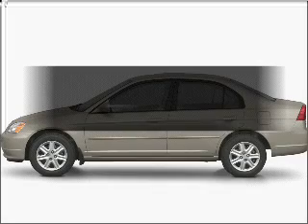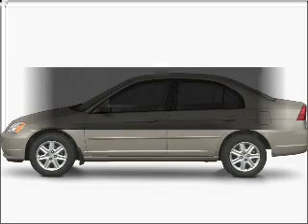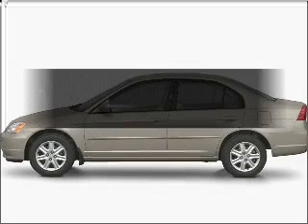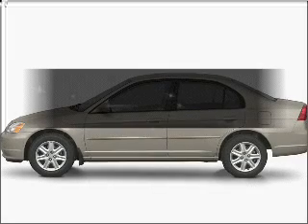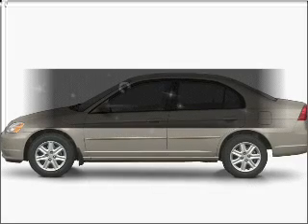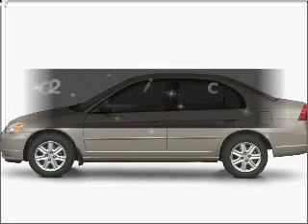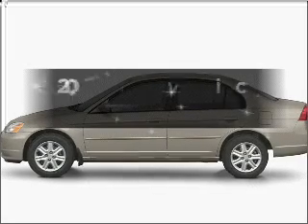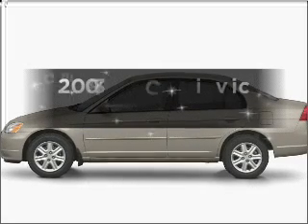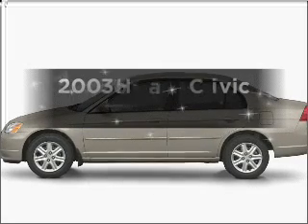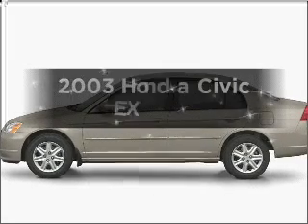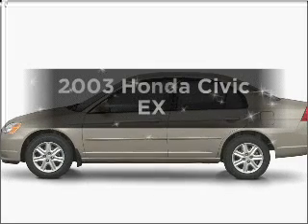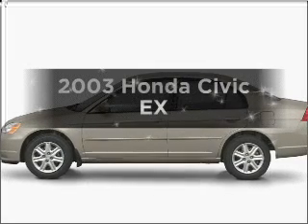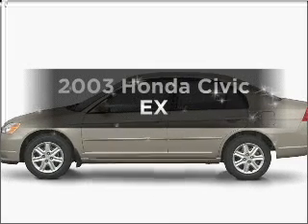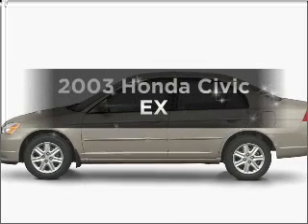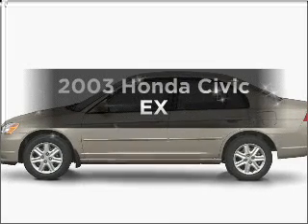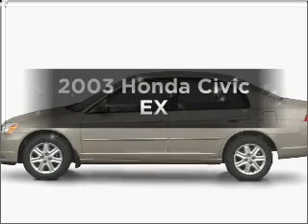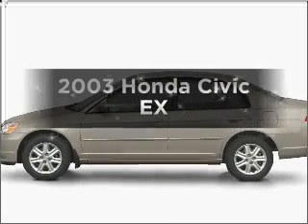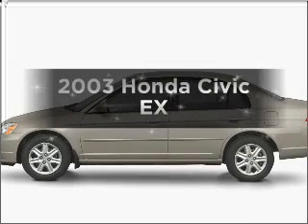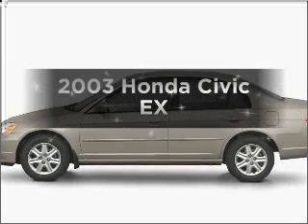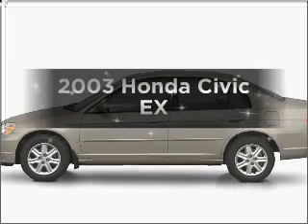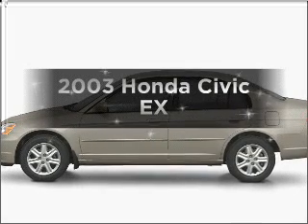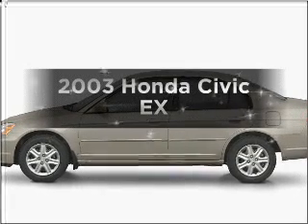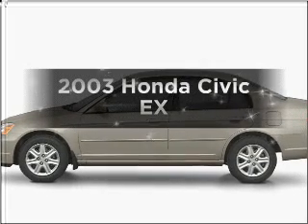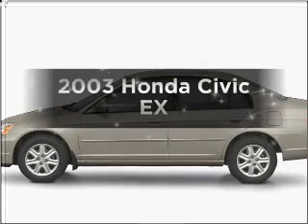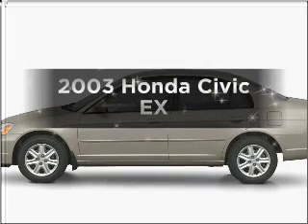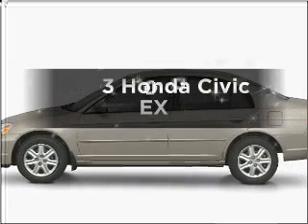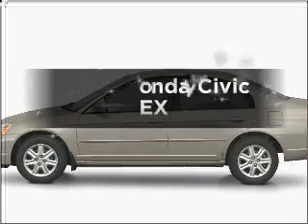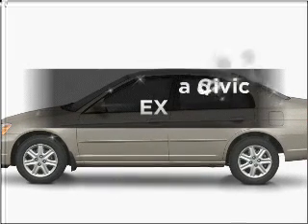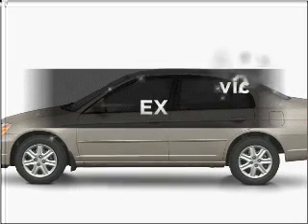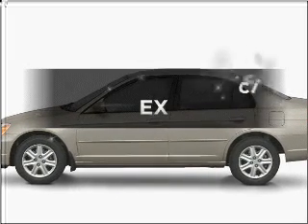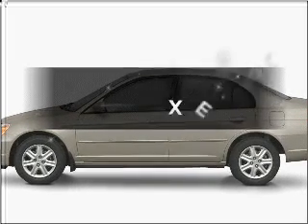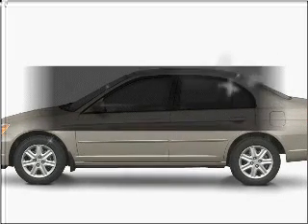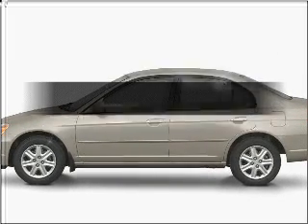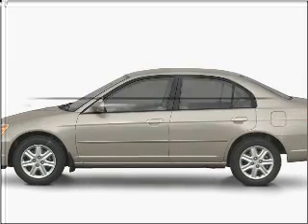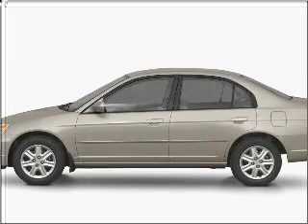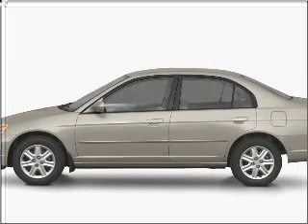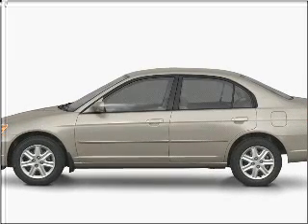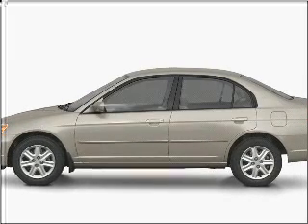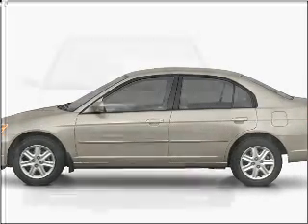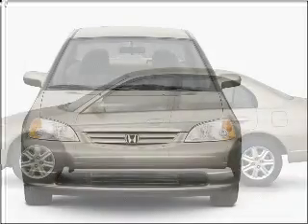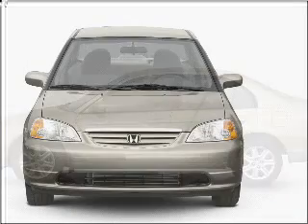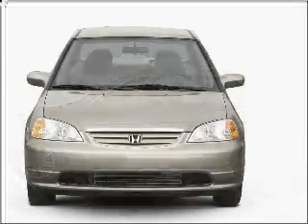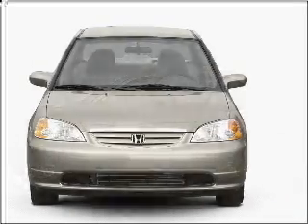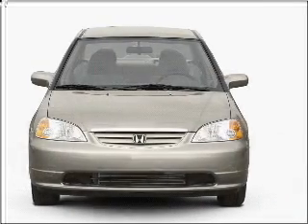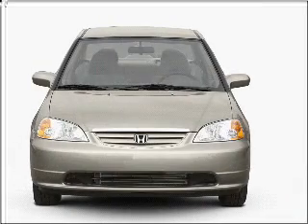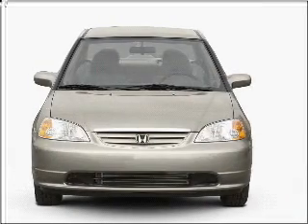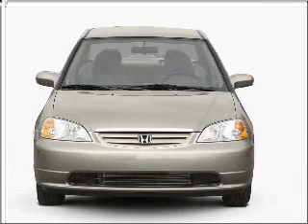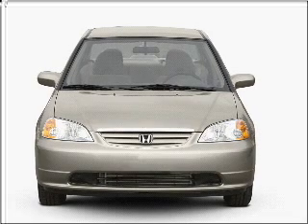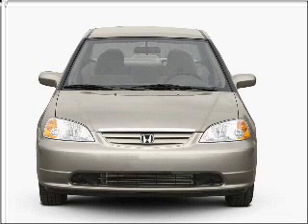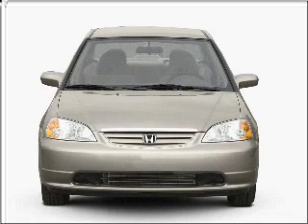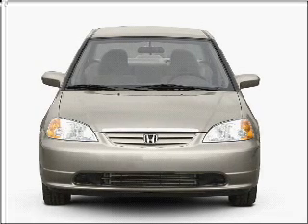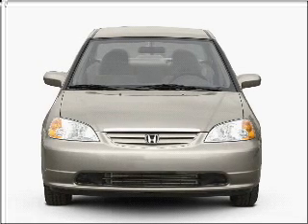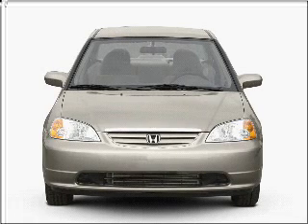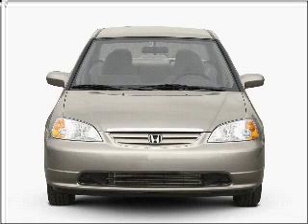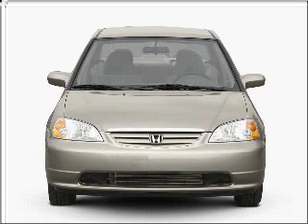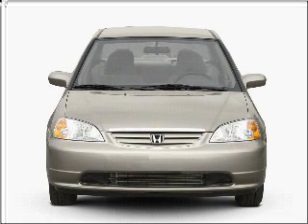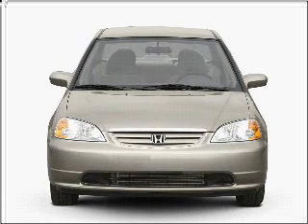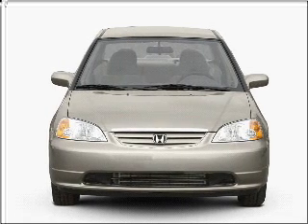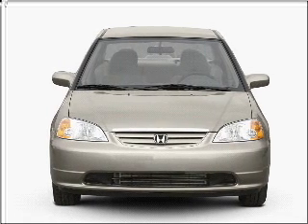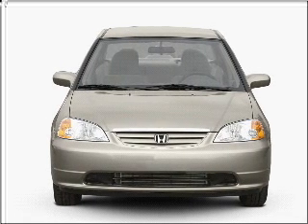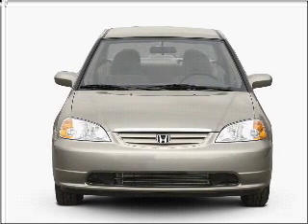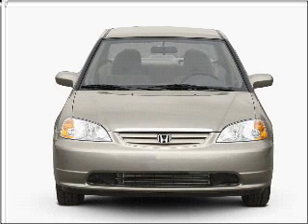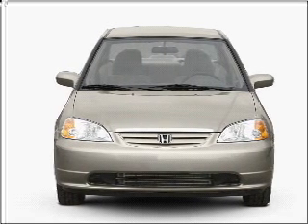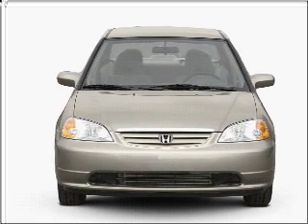Imagine yourself in this 2003 Honda Civic. Travel the roads in style and comfort in this great vehicle.